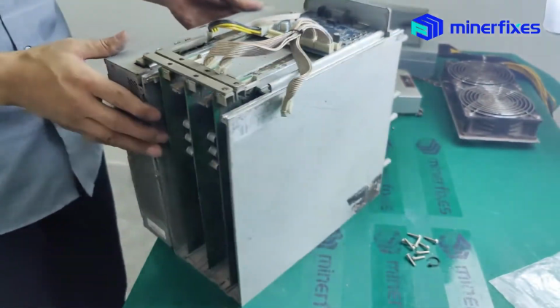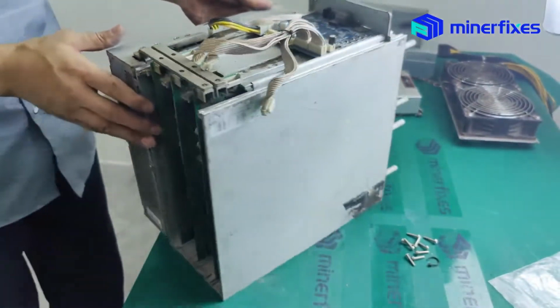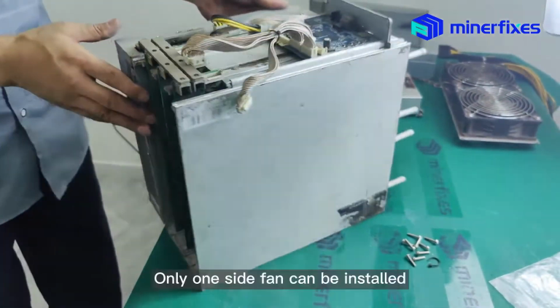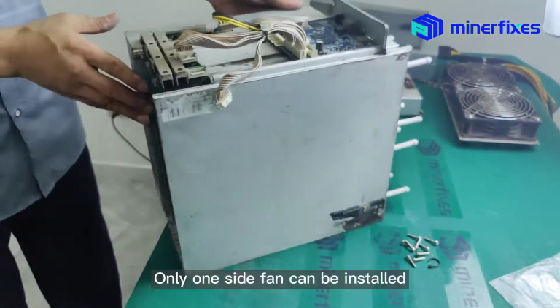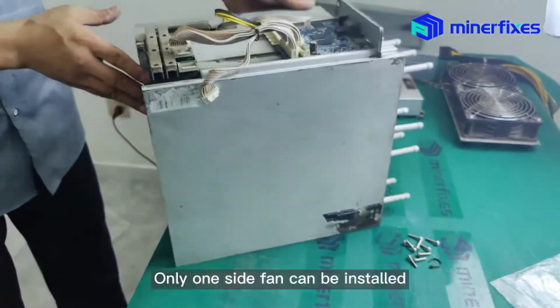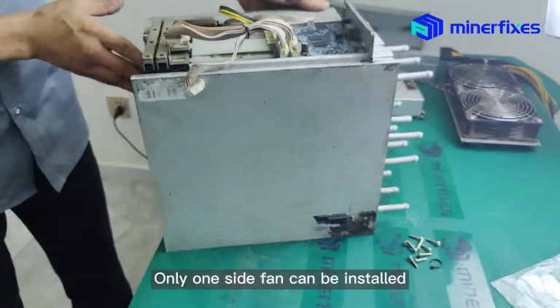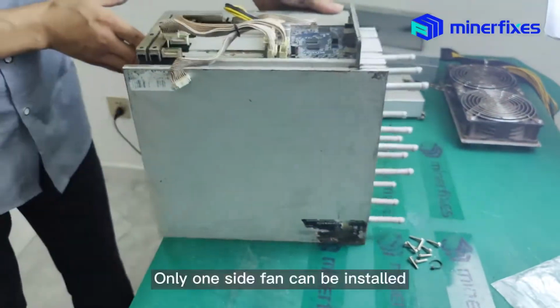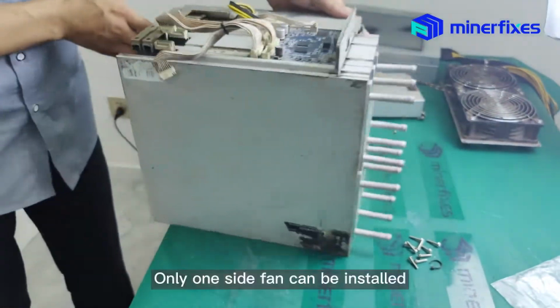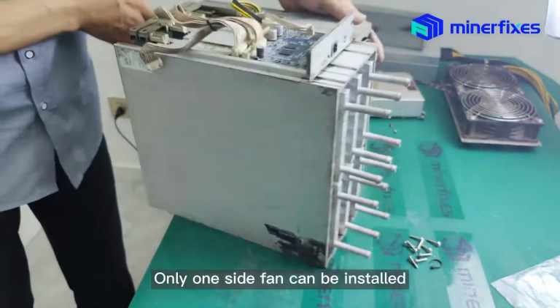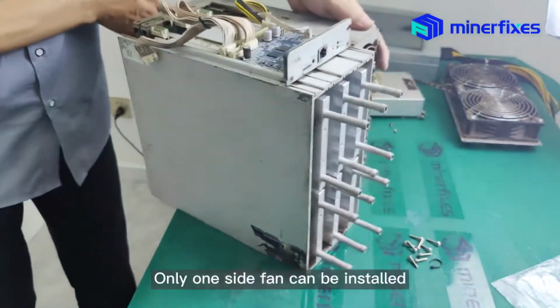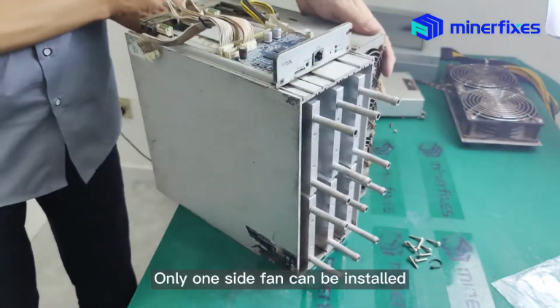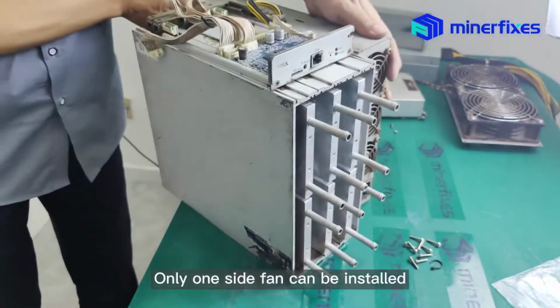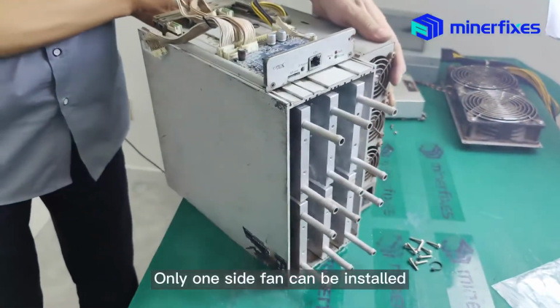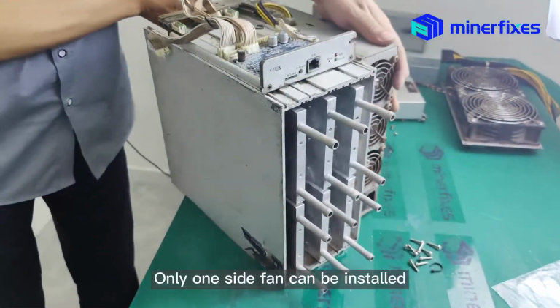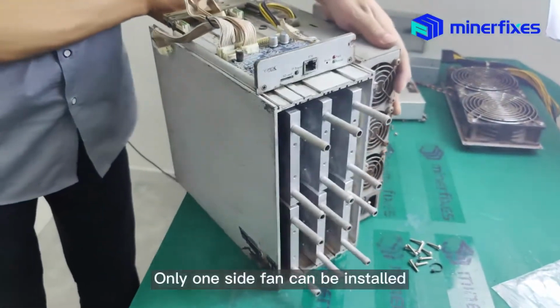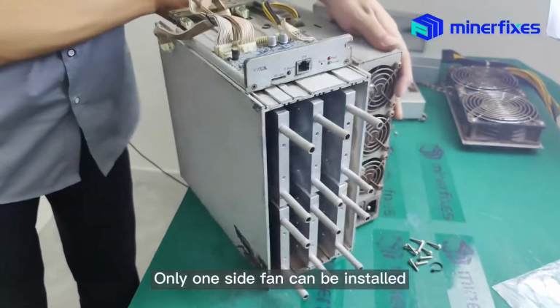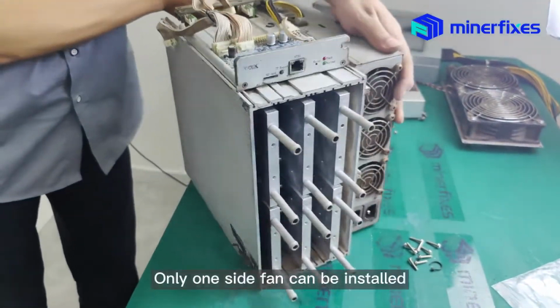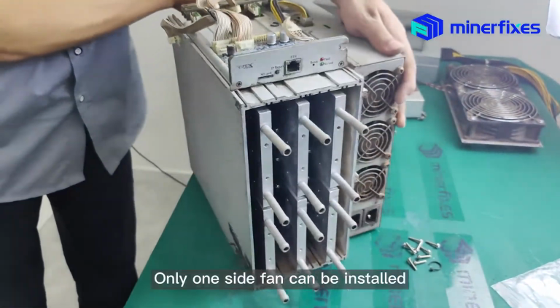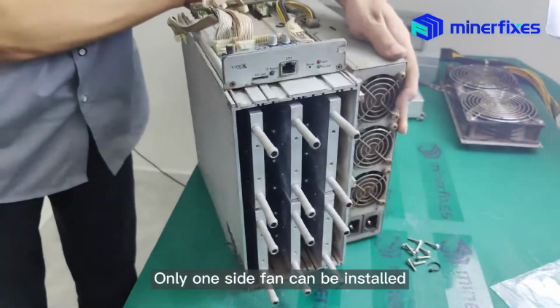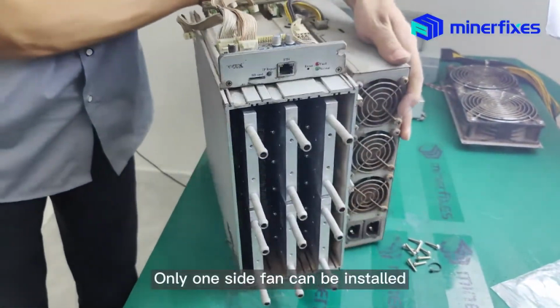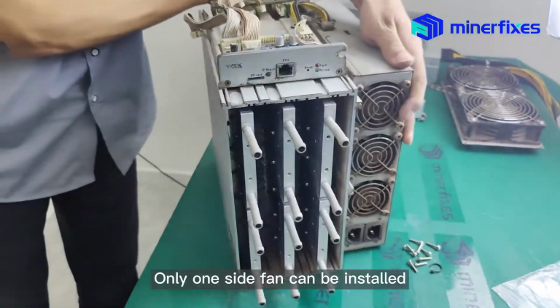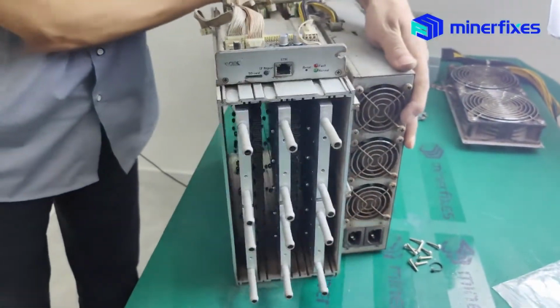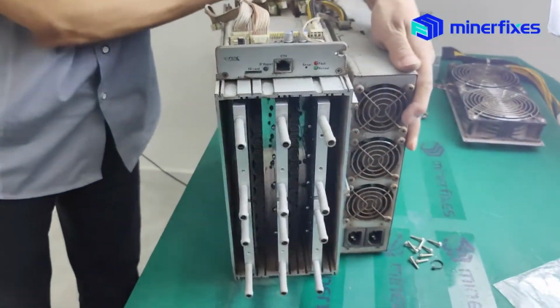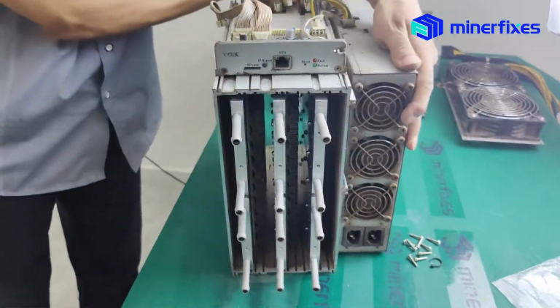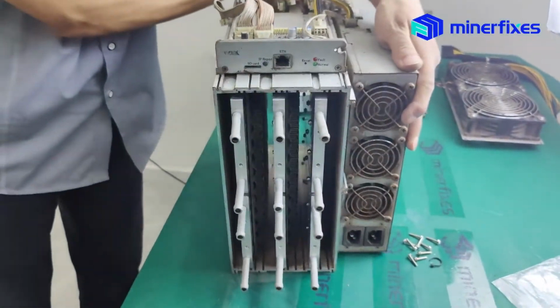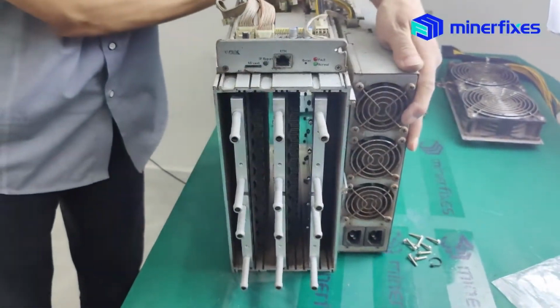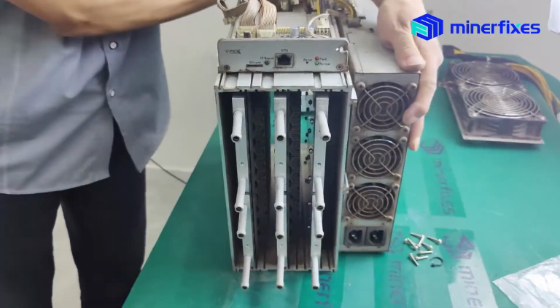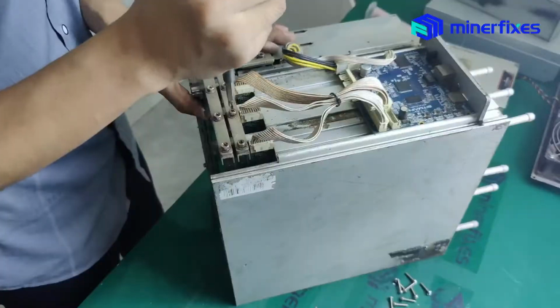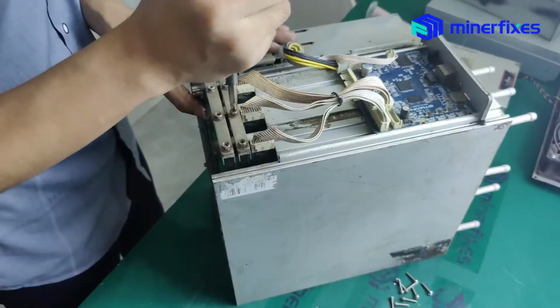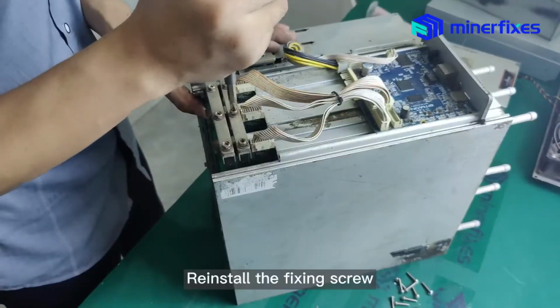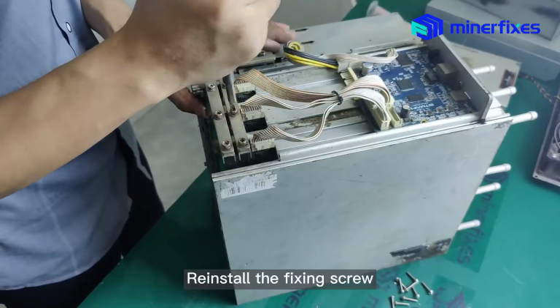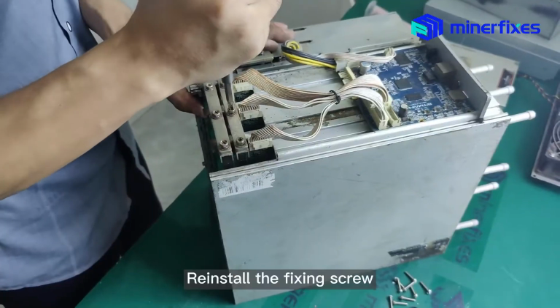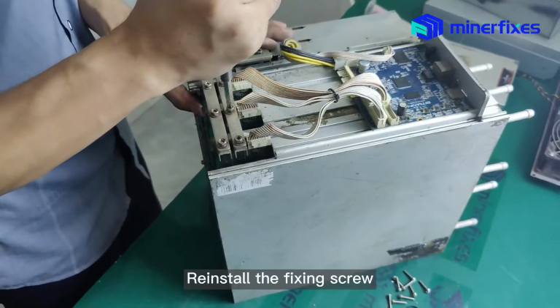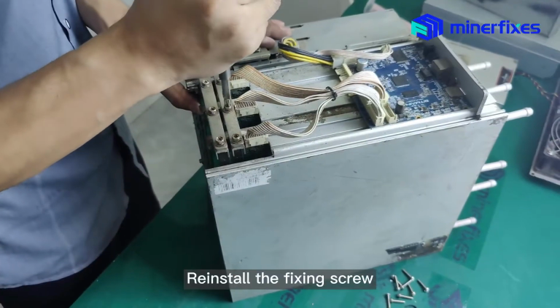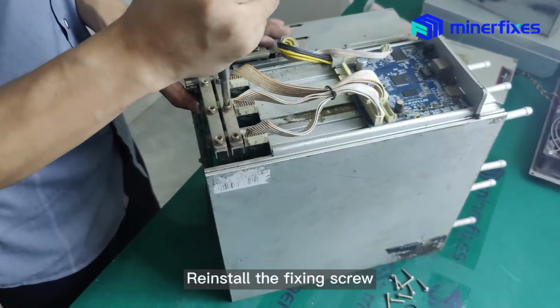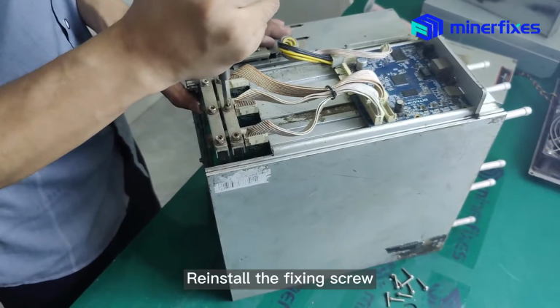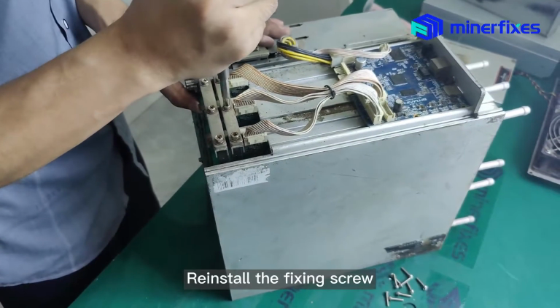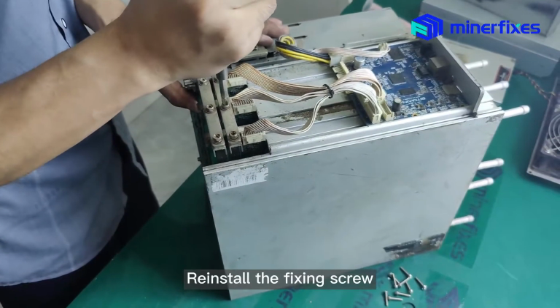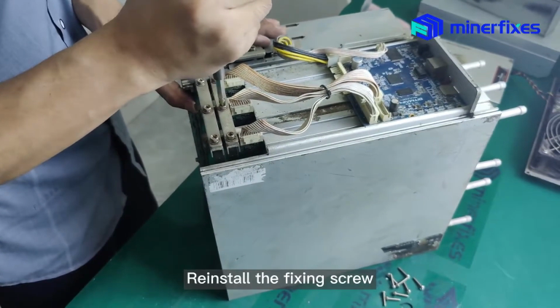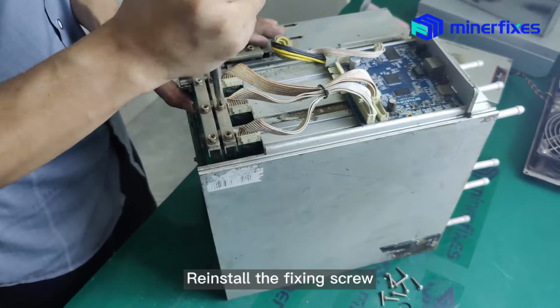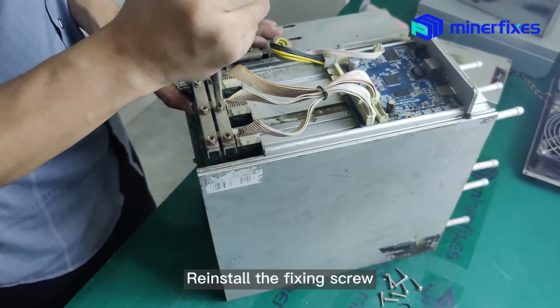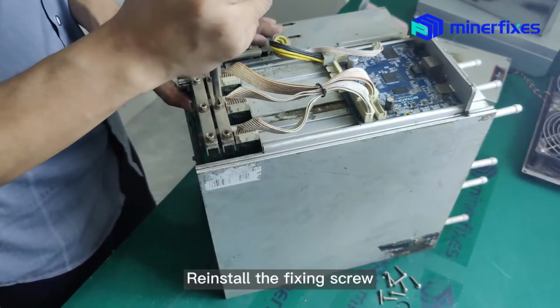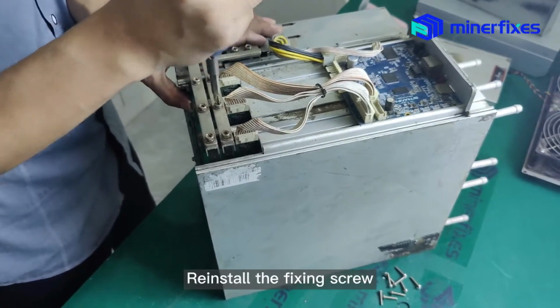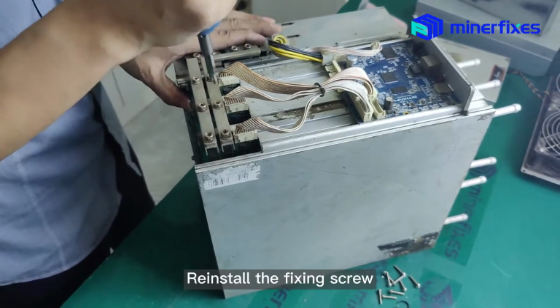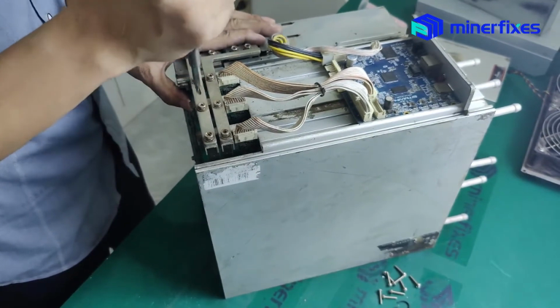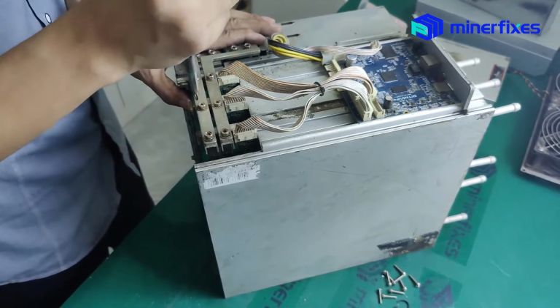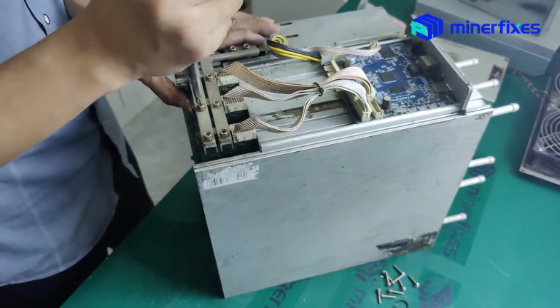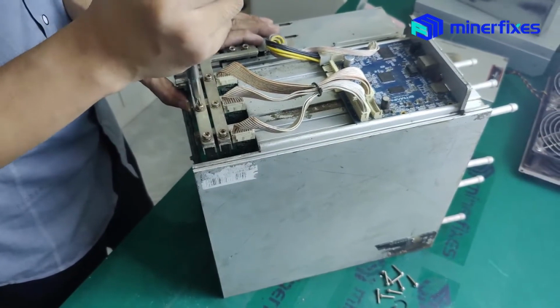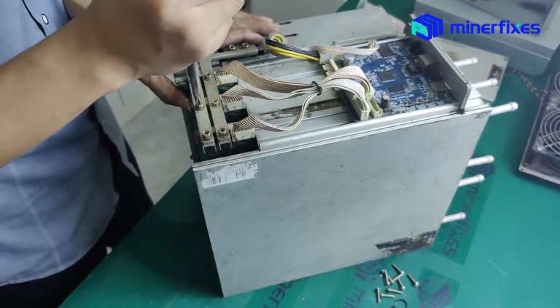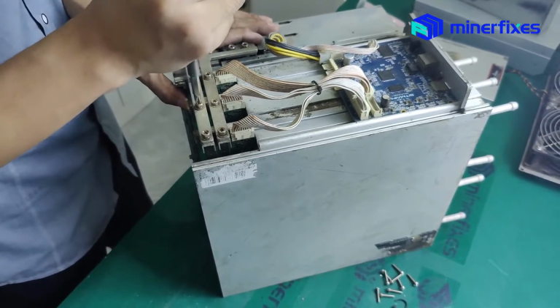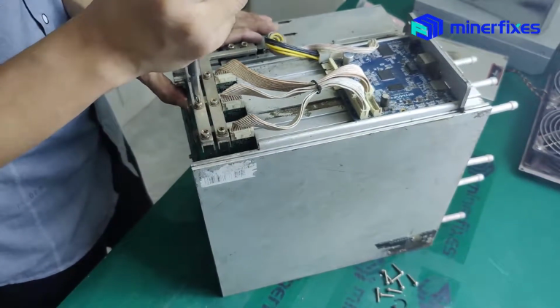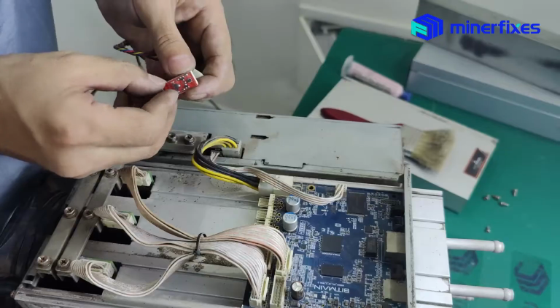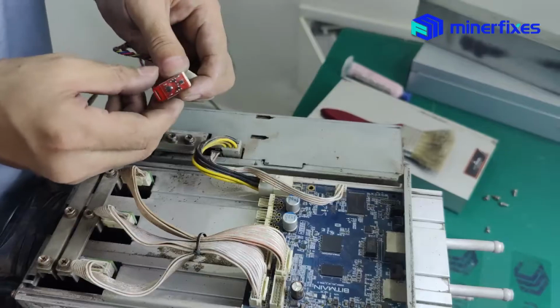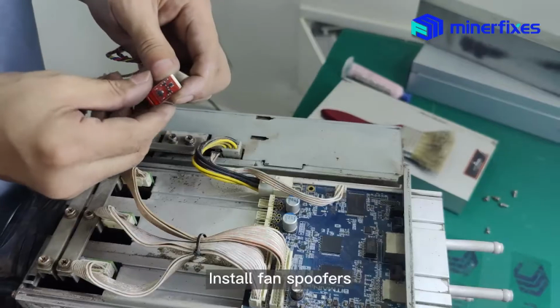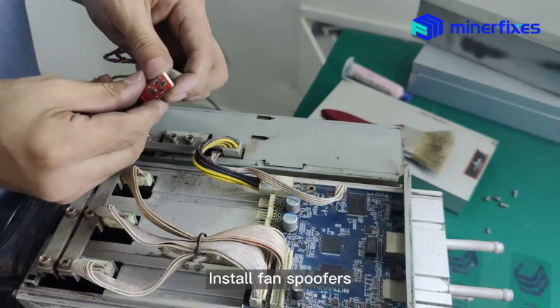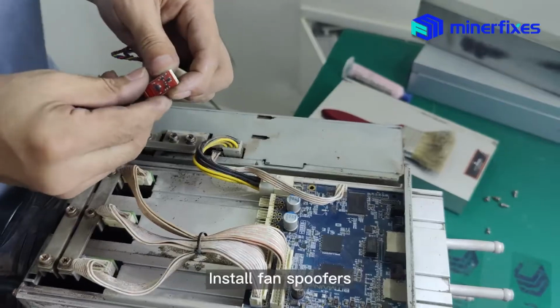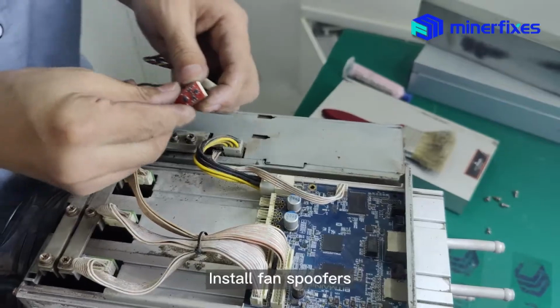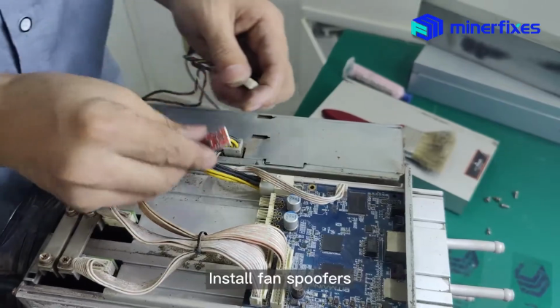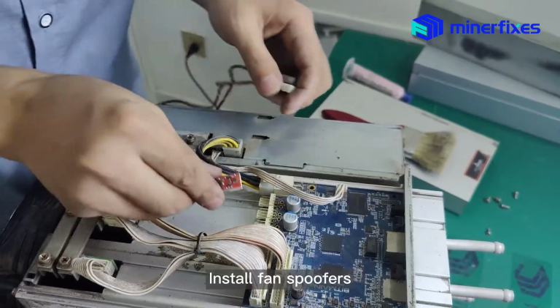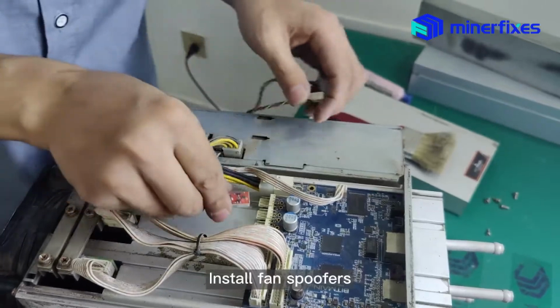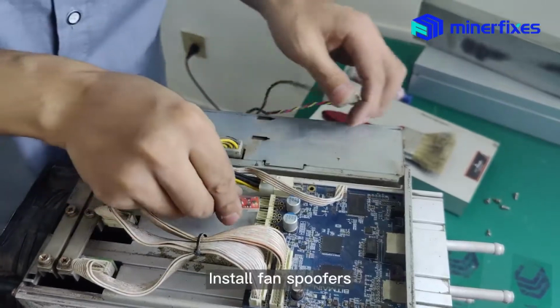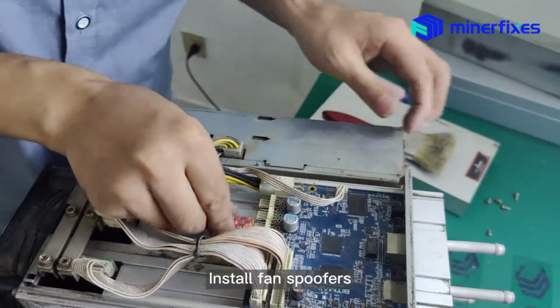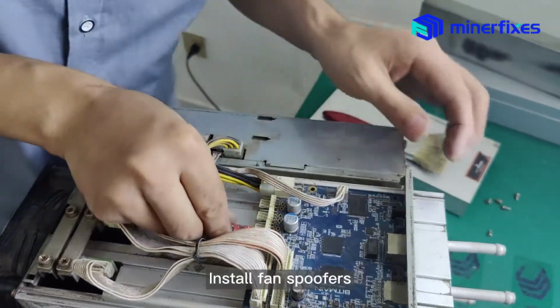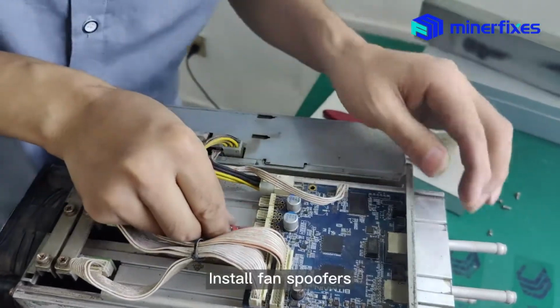Only one side fan can be installed. Re-install the fixing screws. Install the fan spoofers.